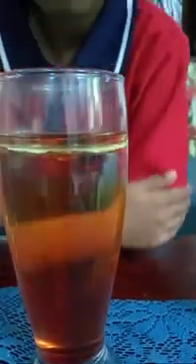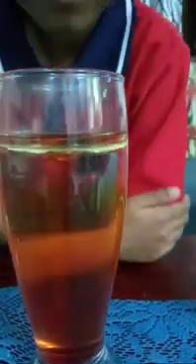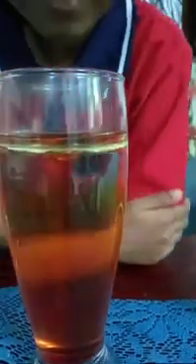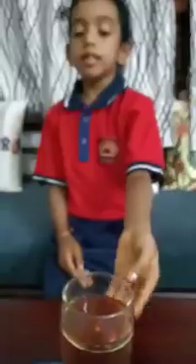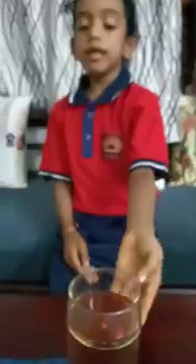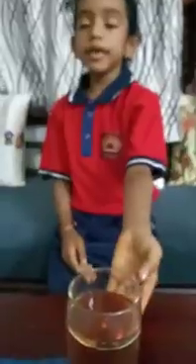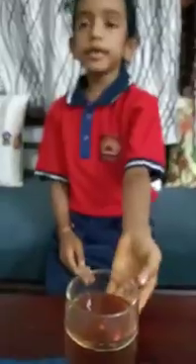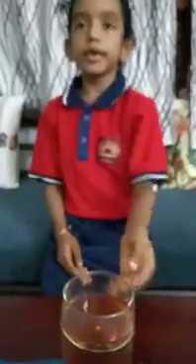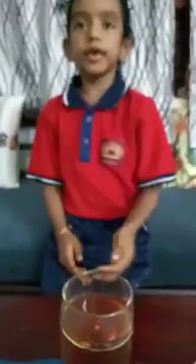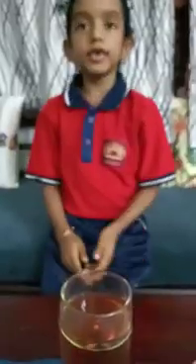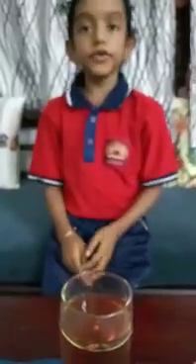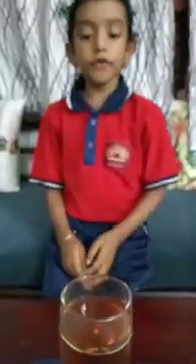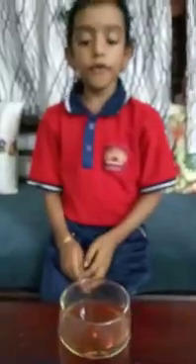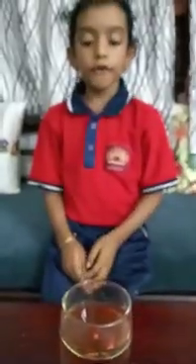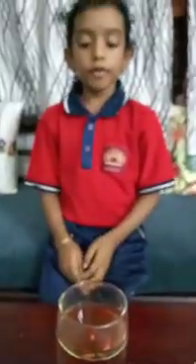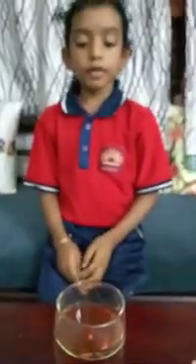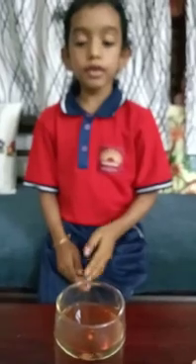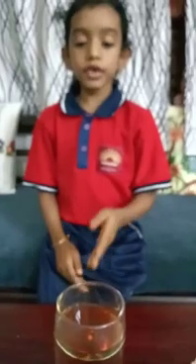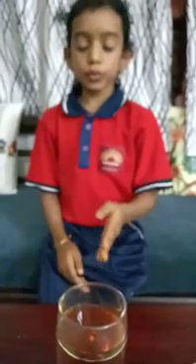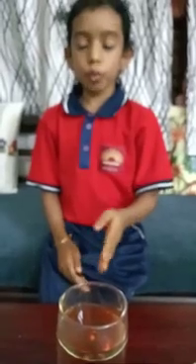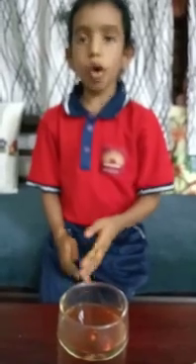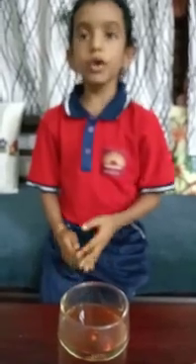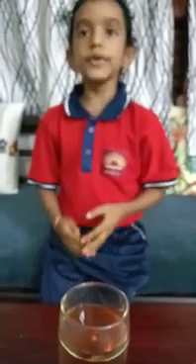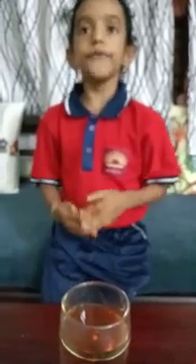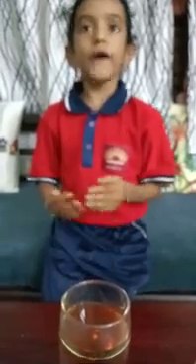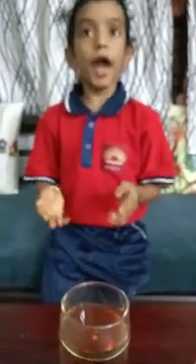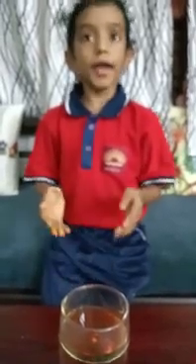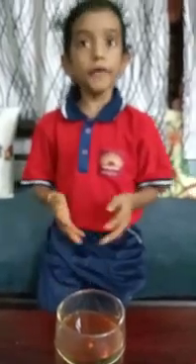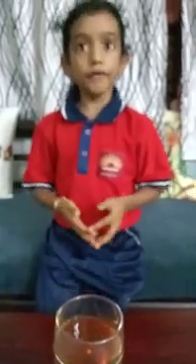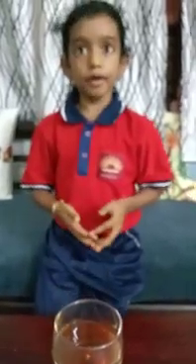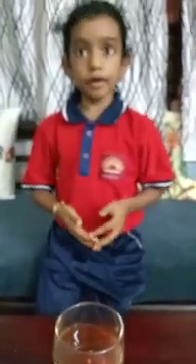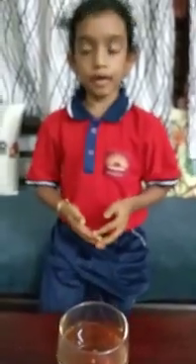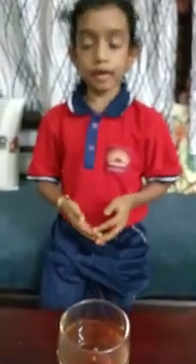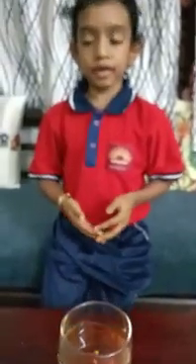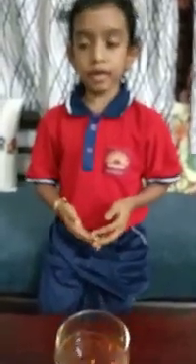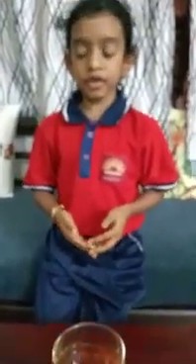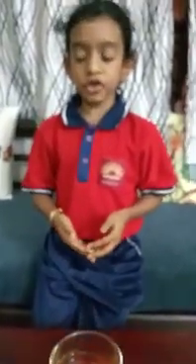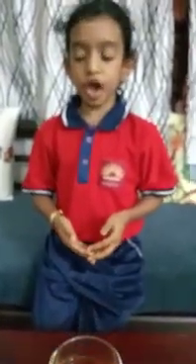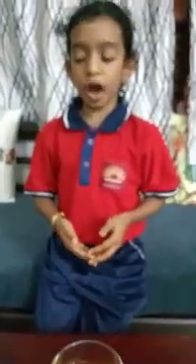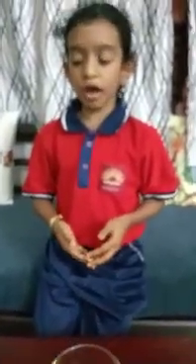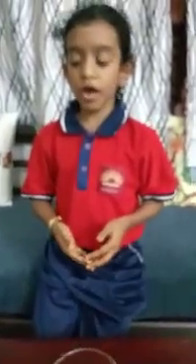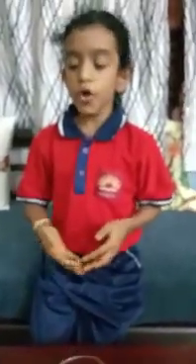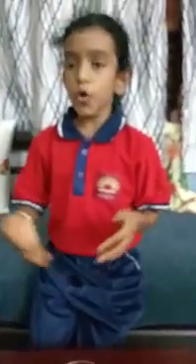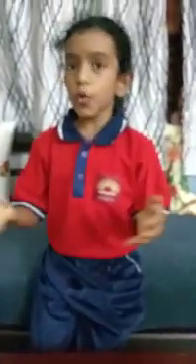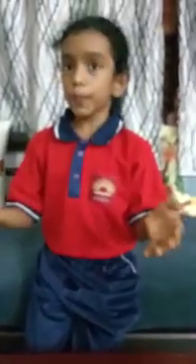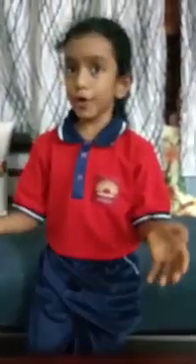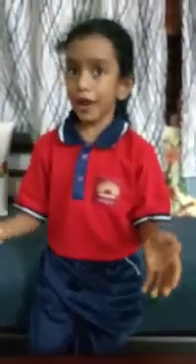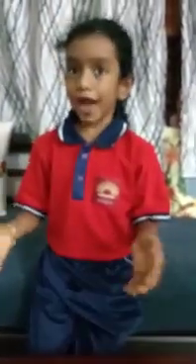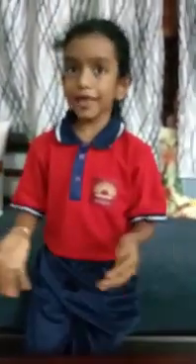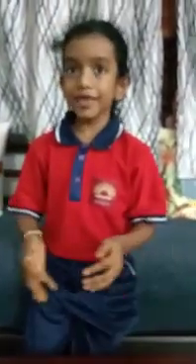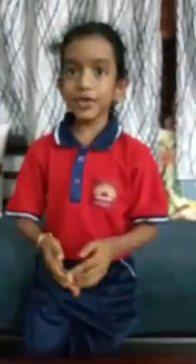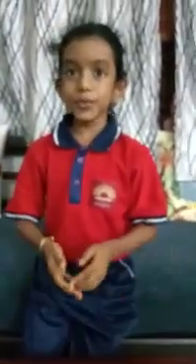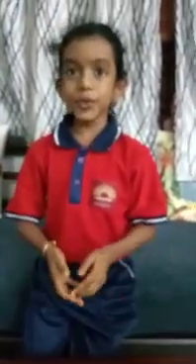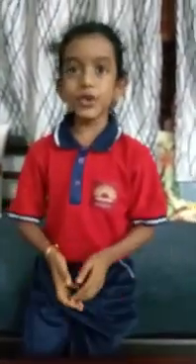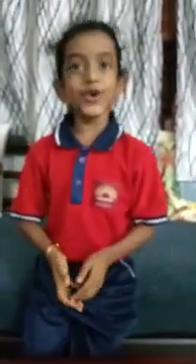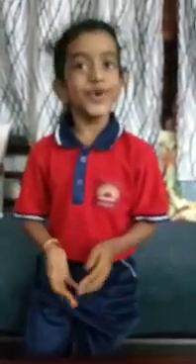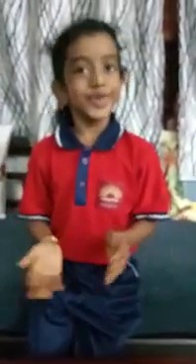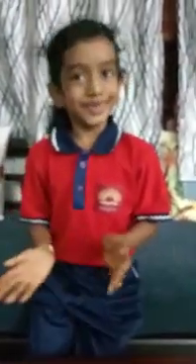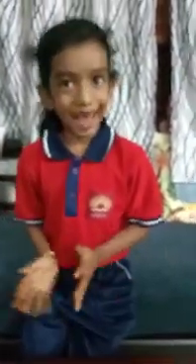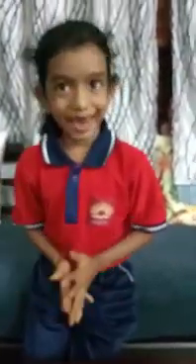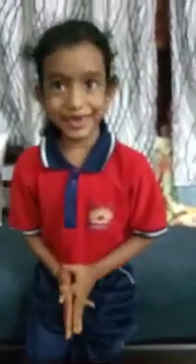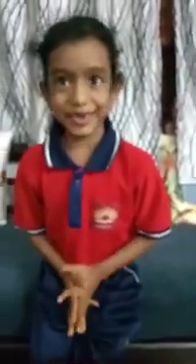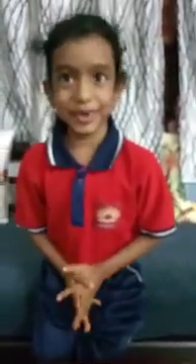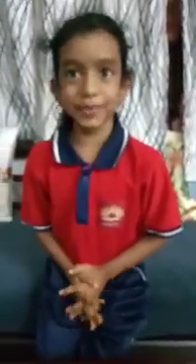This was Firework in a Jar. Hope you like this video. Thank you.